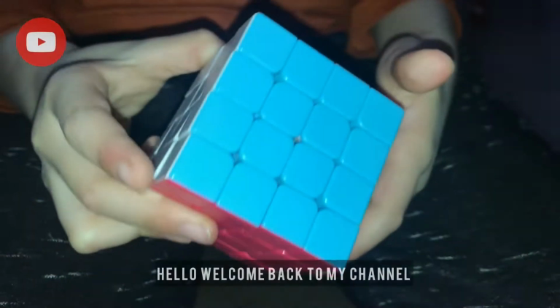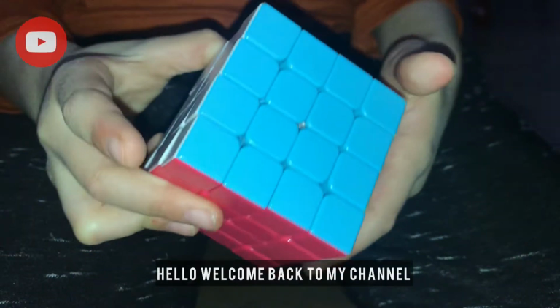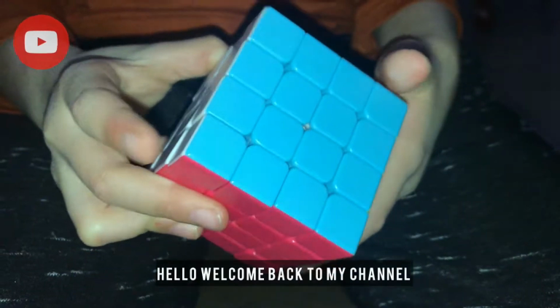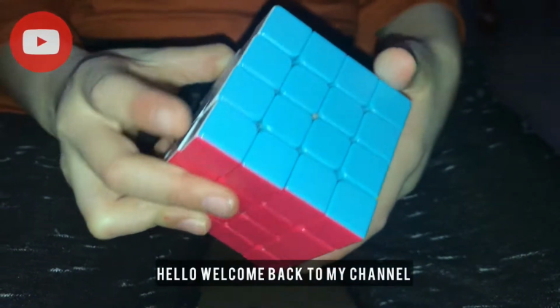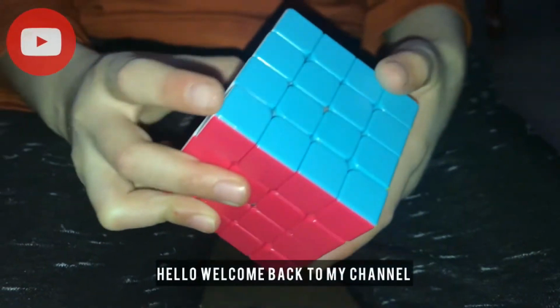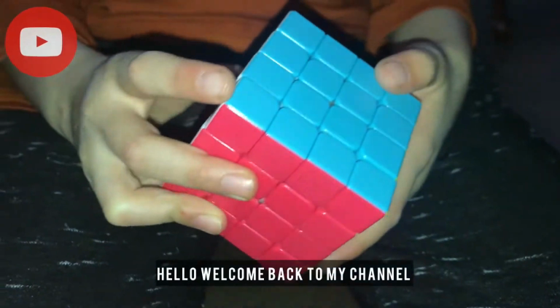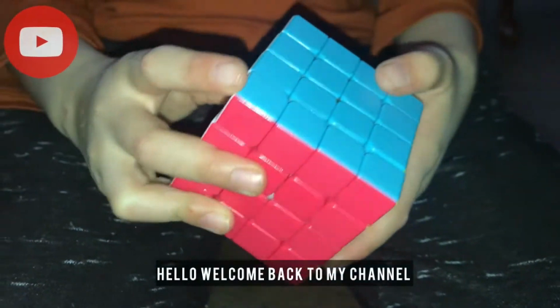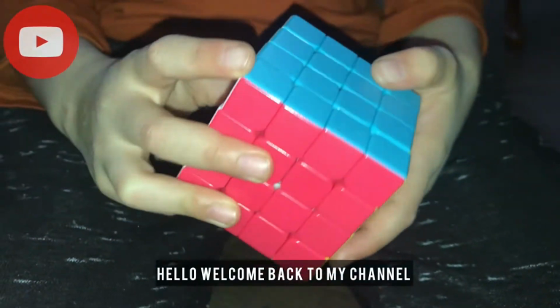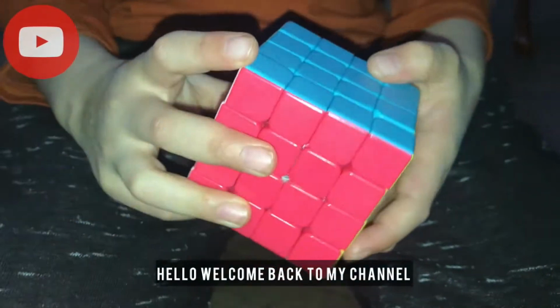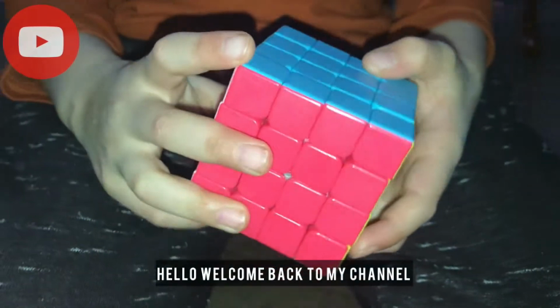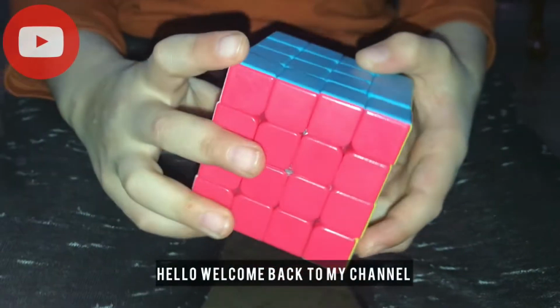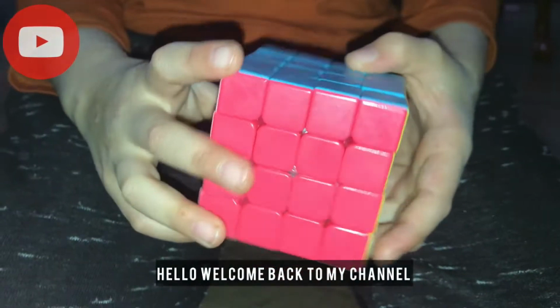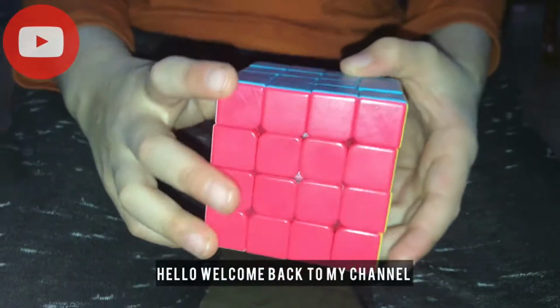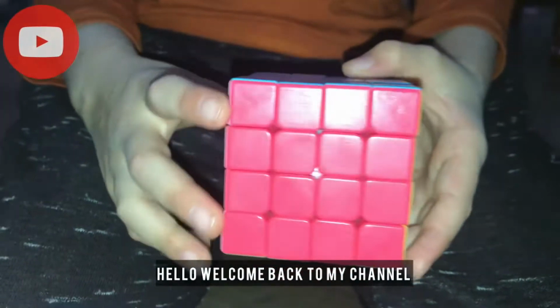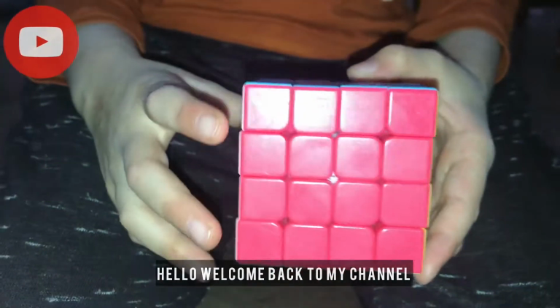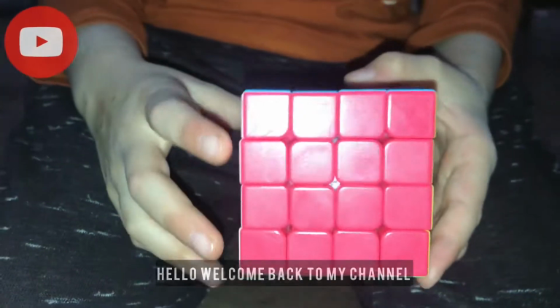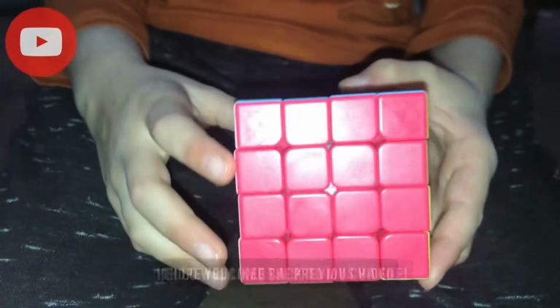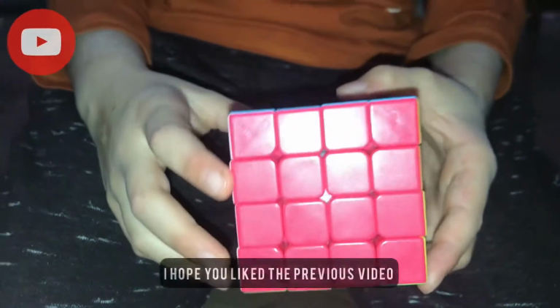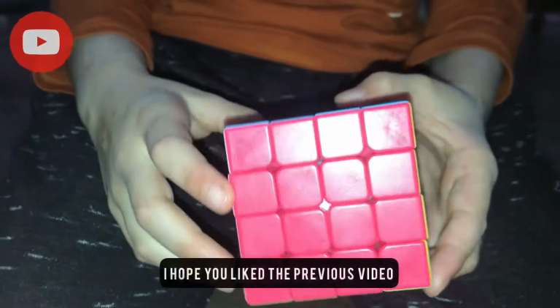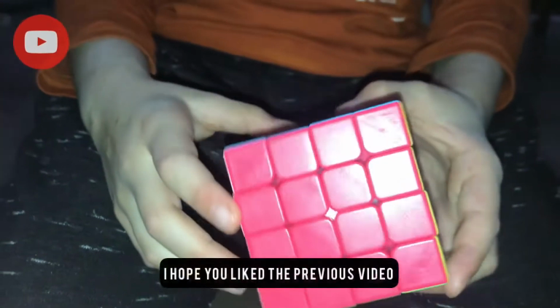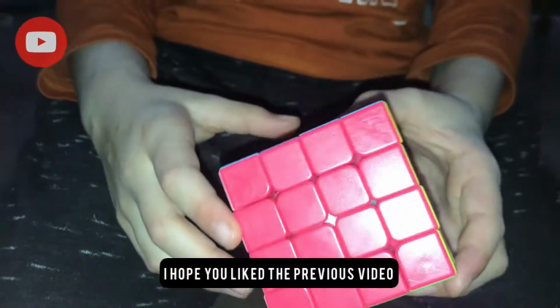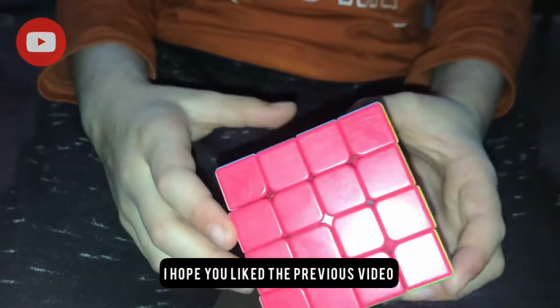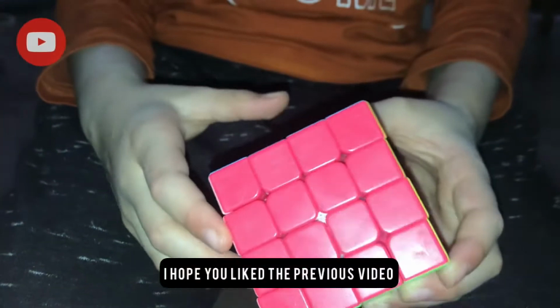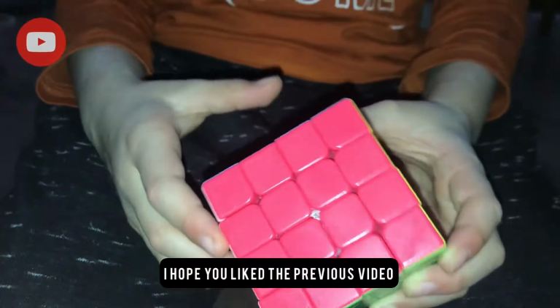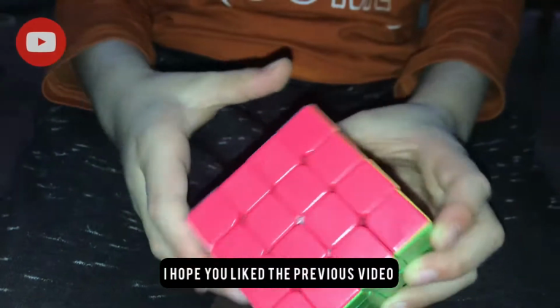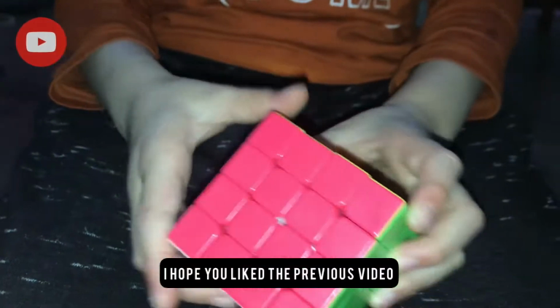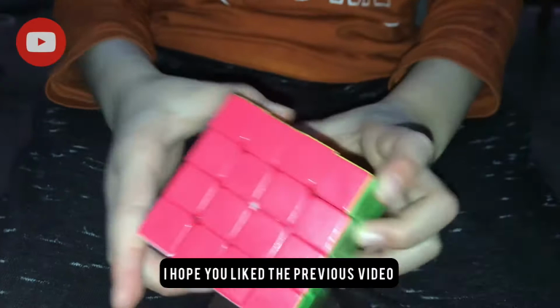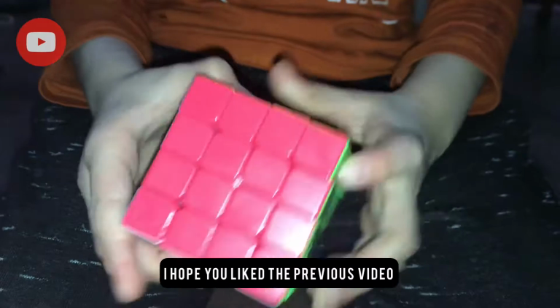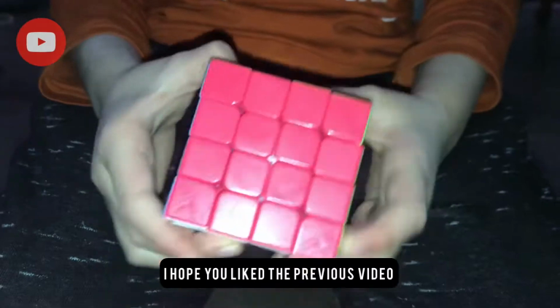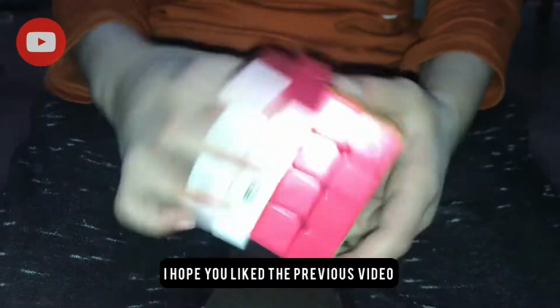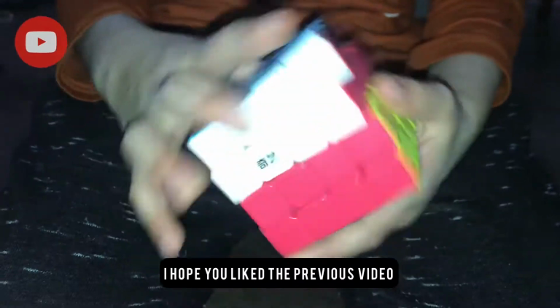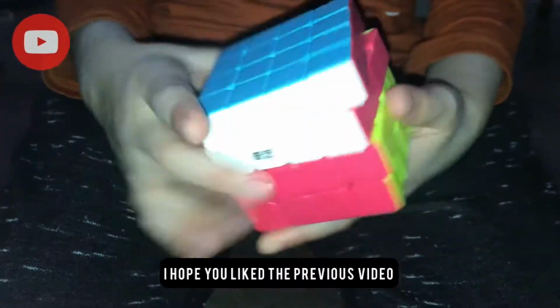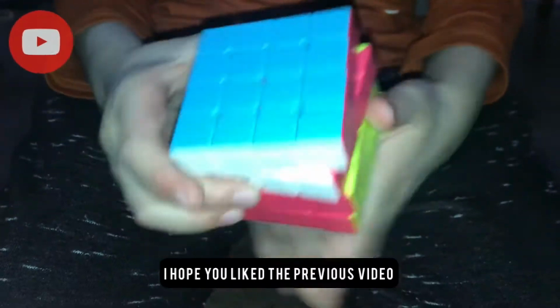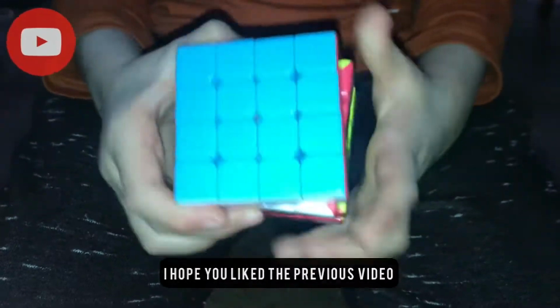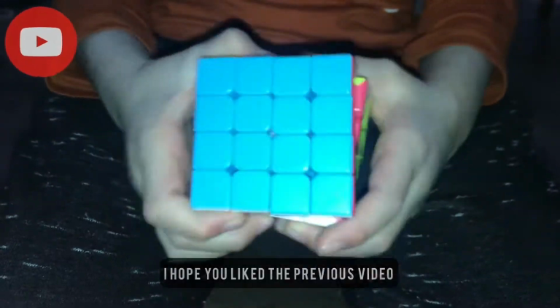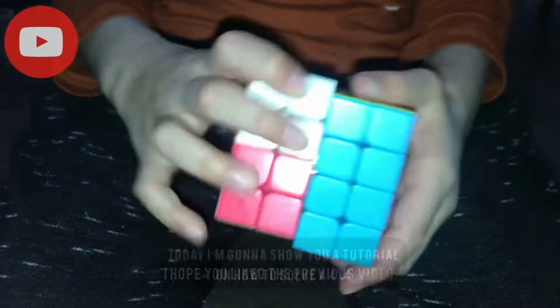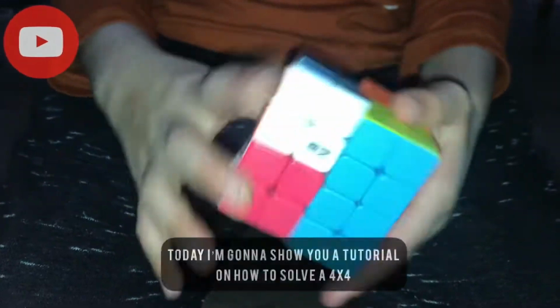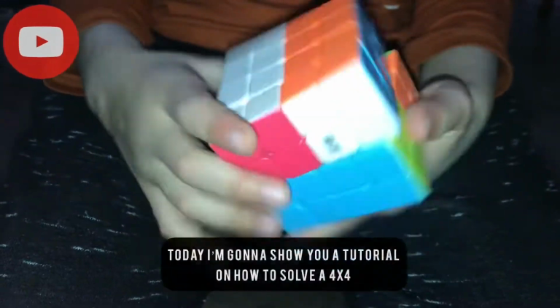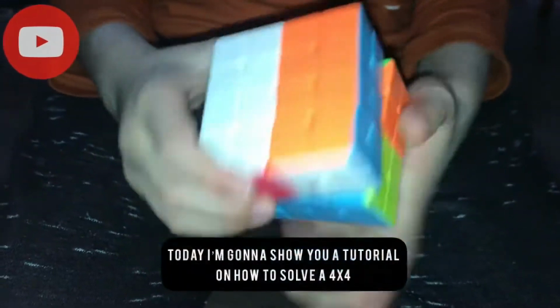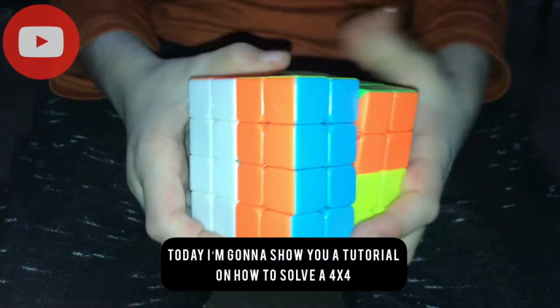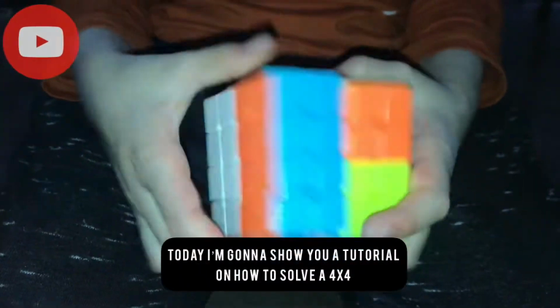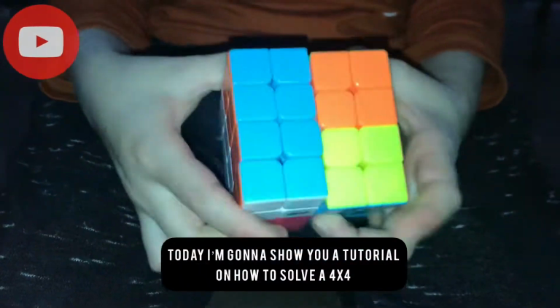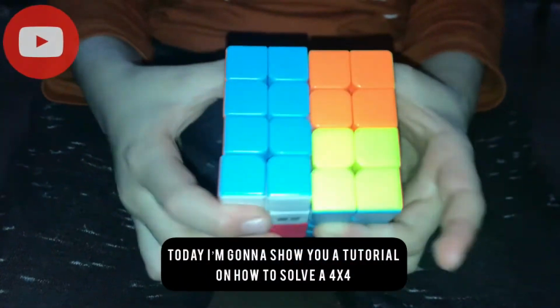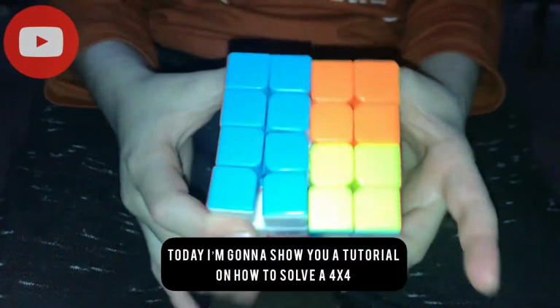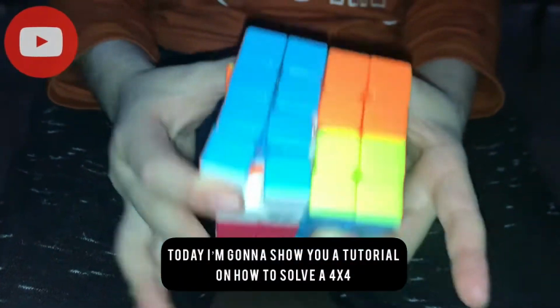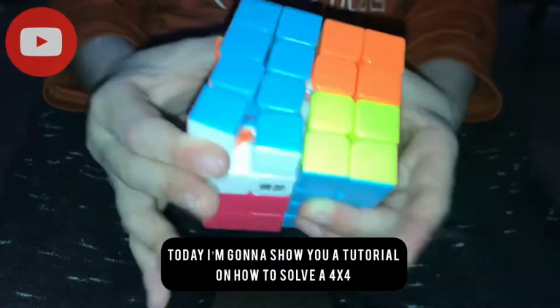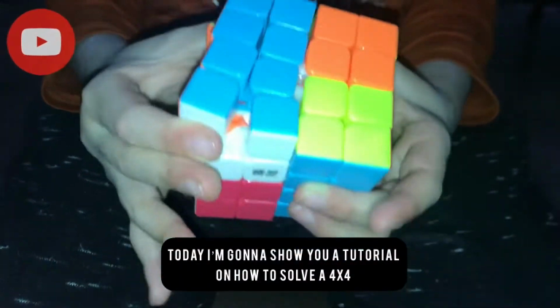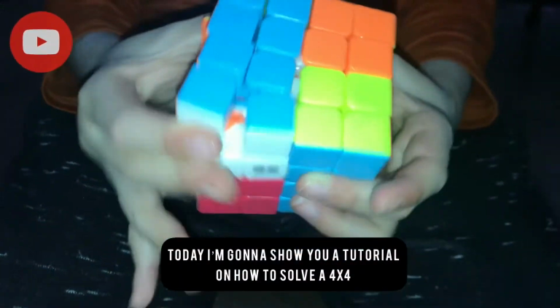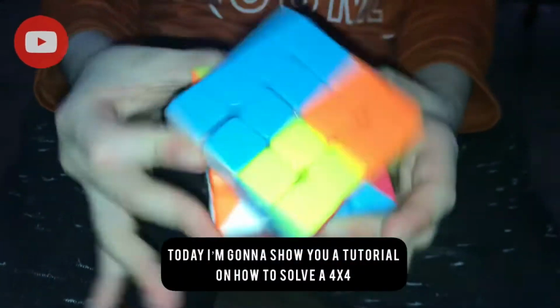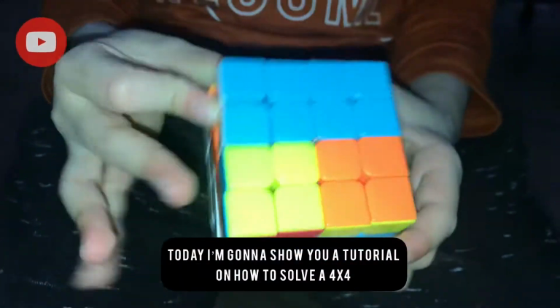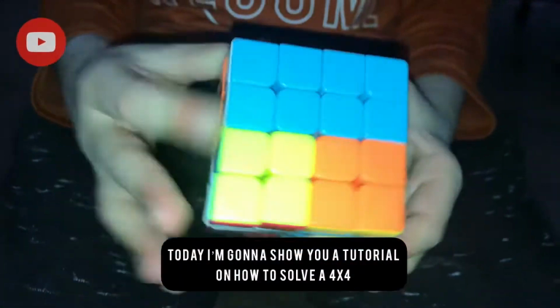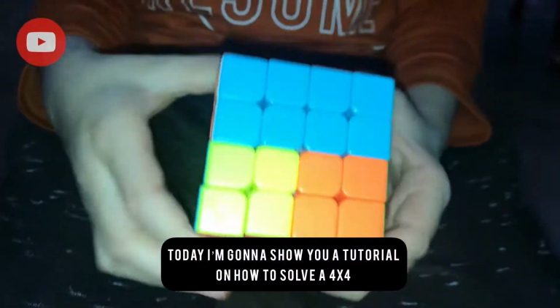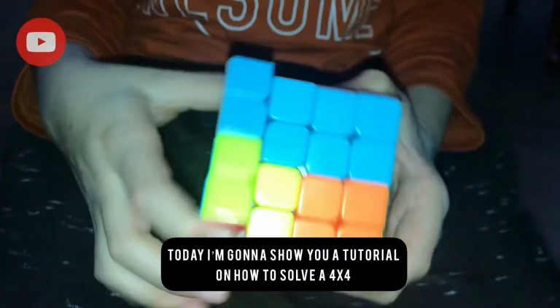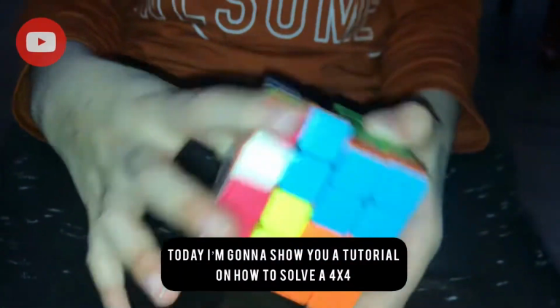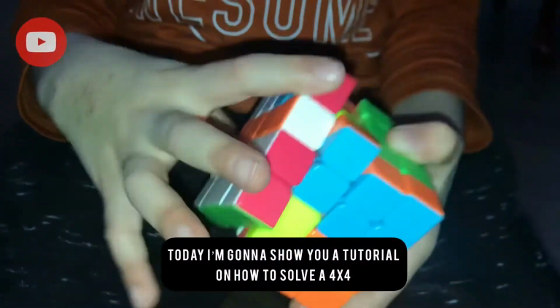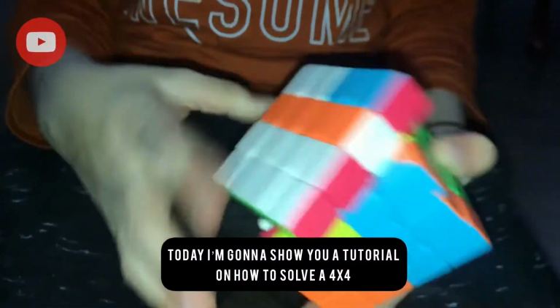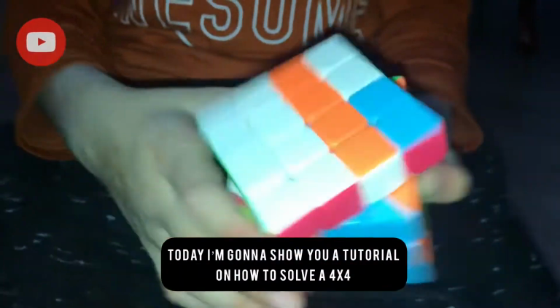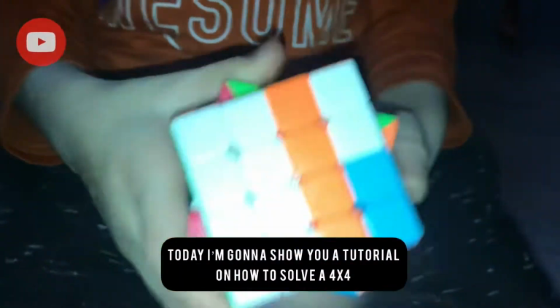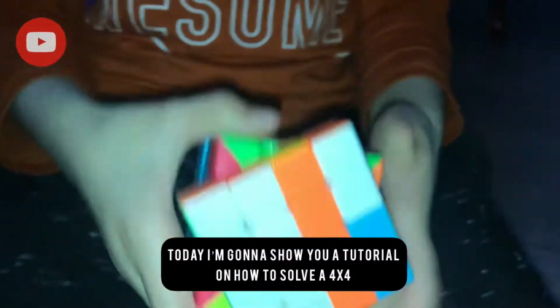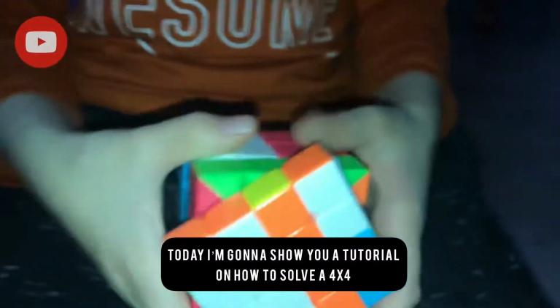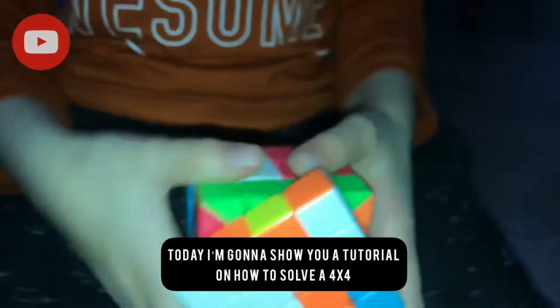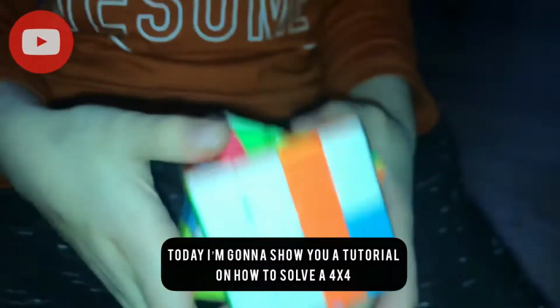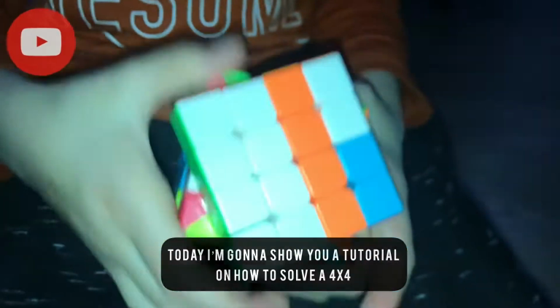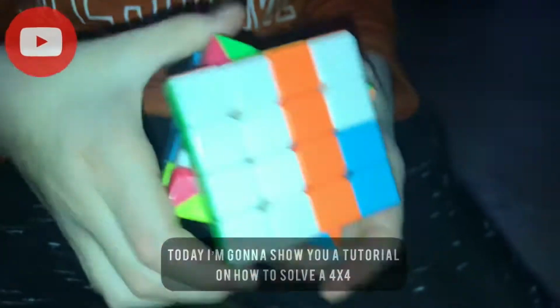Hello, welcome back to my channel. I hope you liked the previous videos. Today I'm going to show a tutorial on how to solve a full vapor.